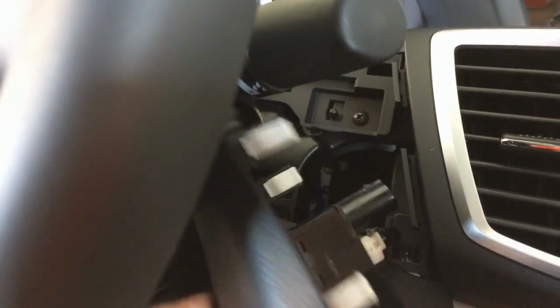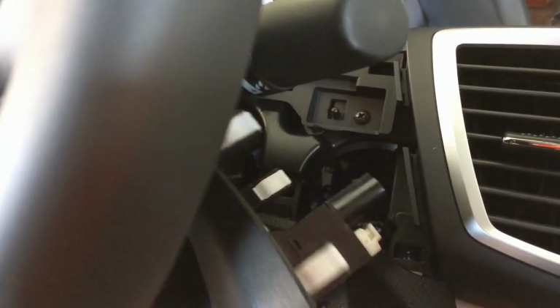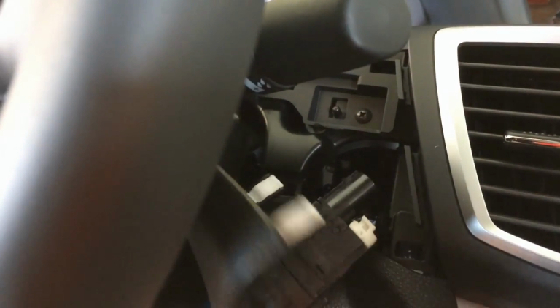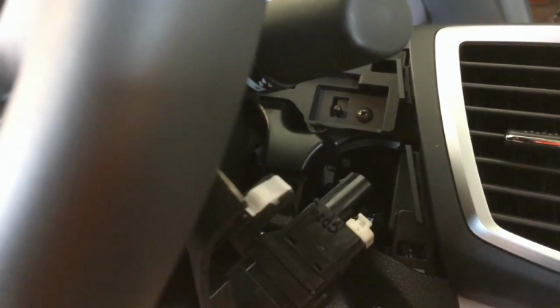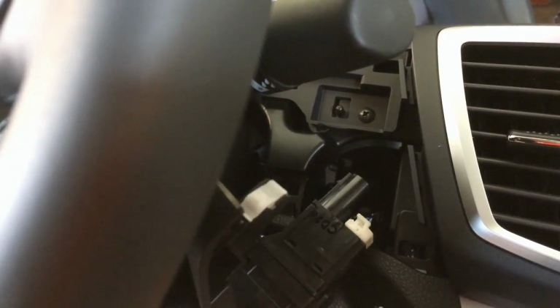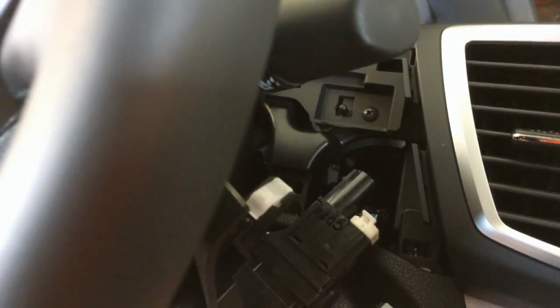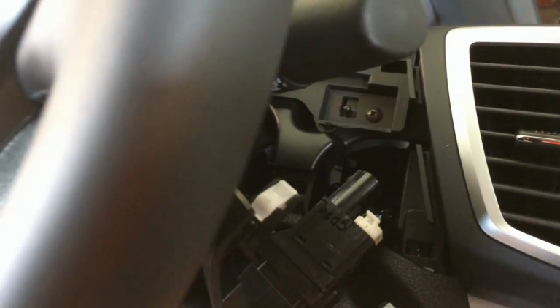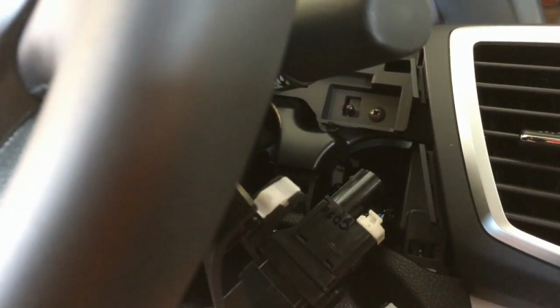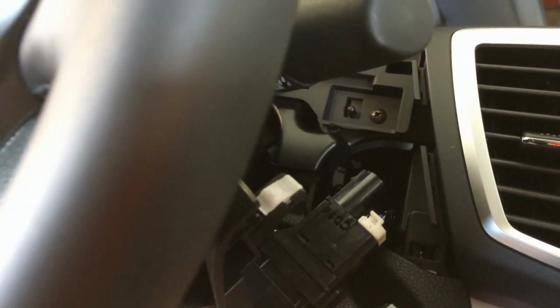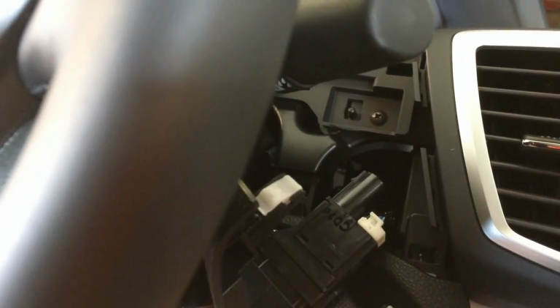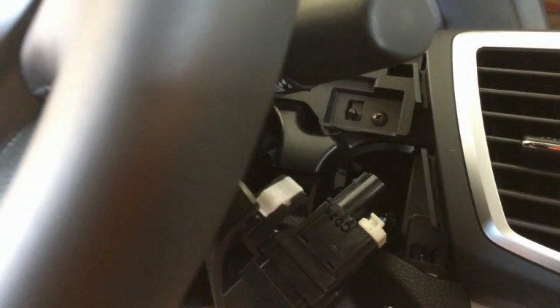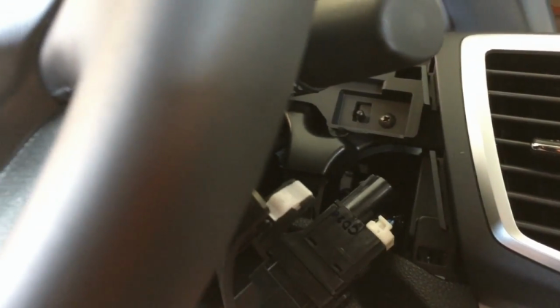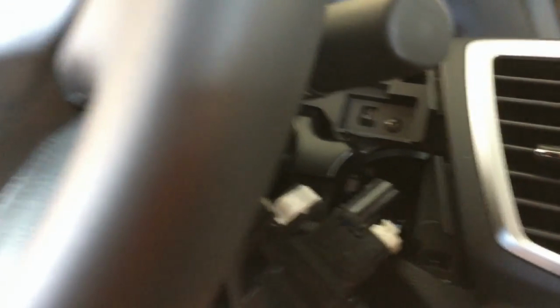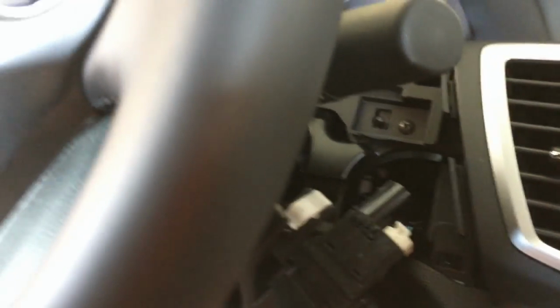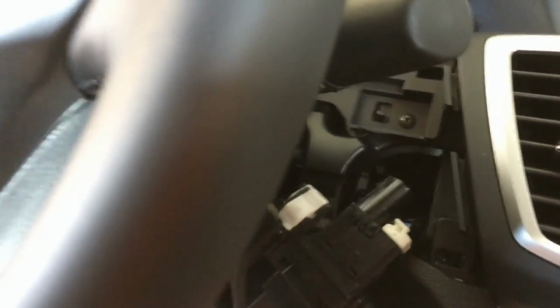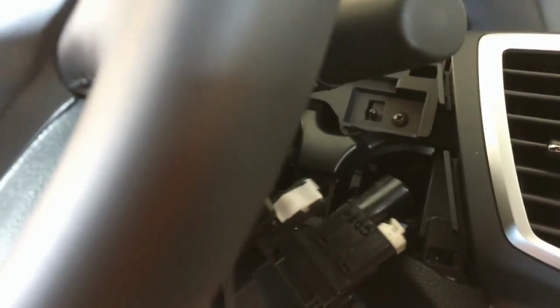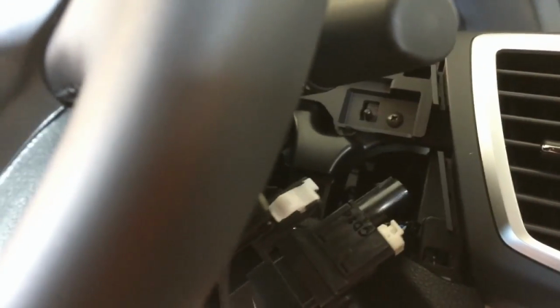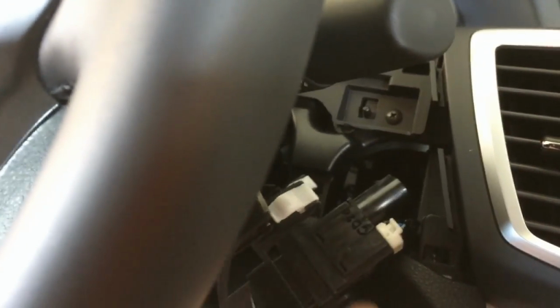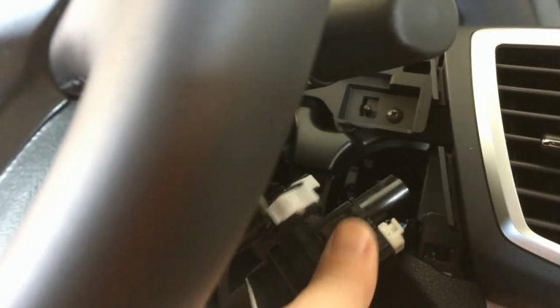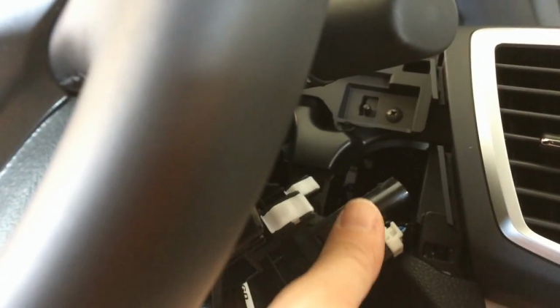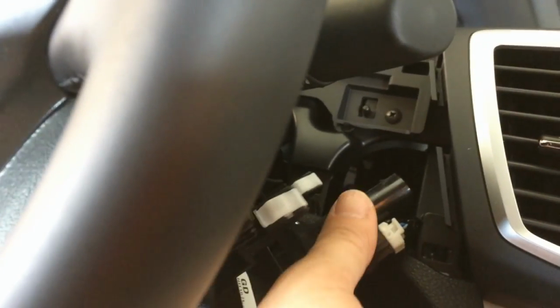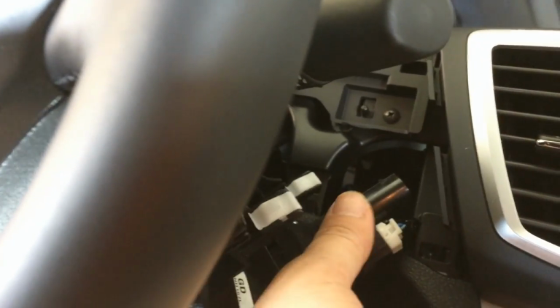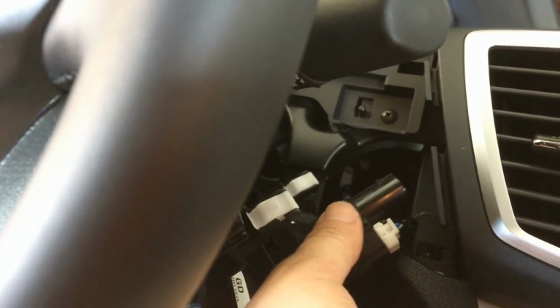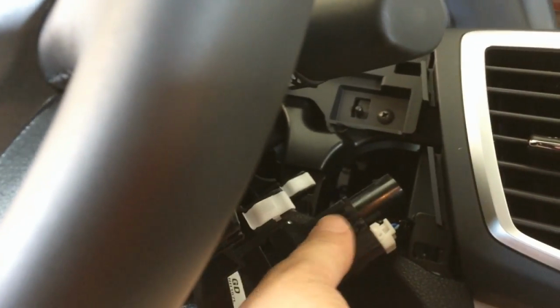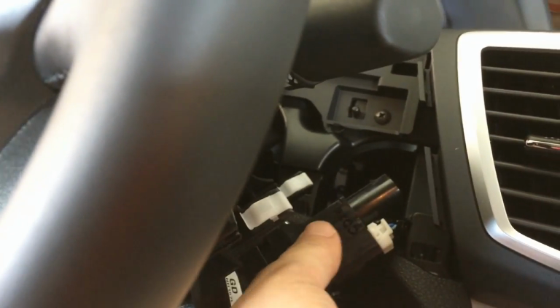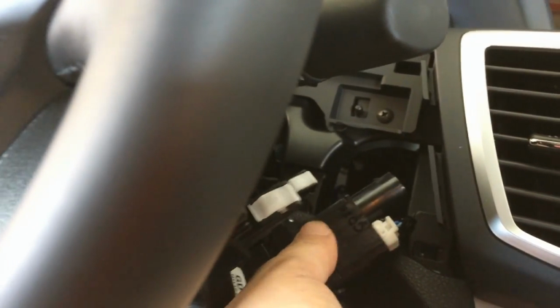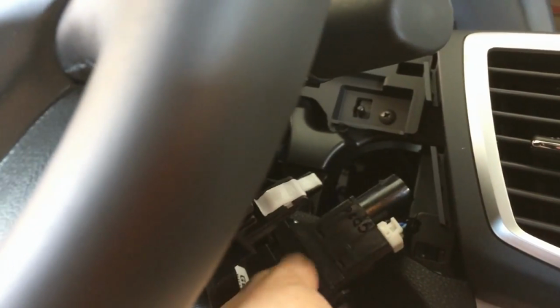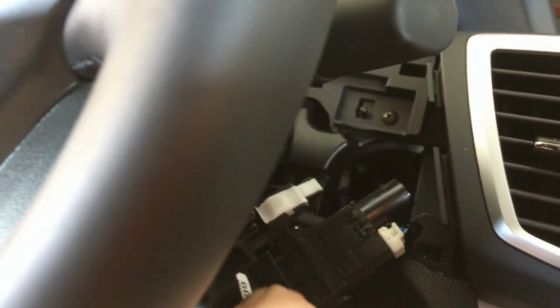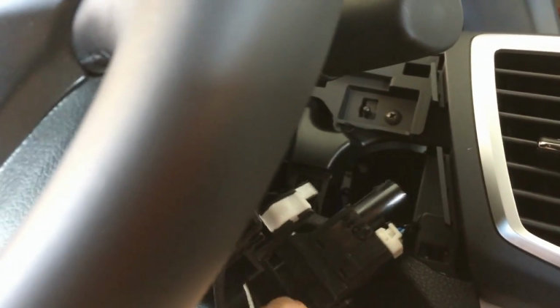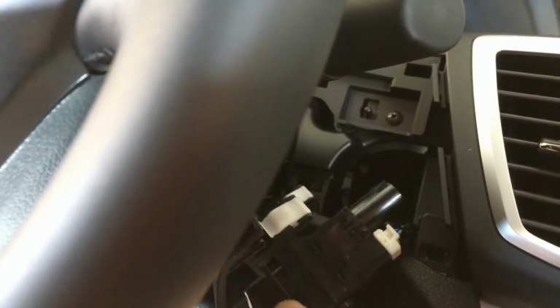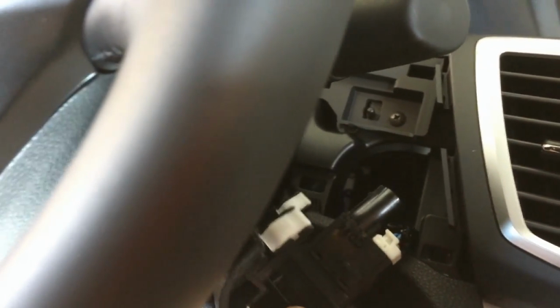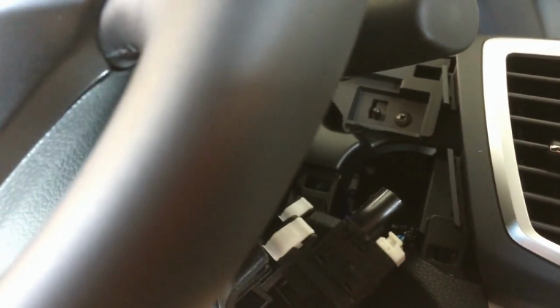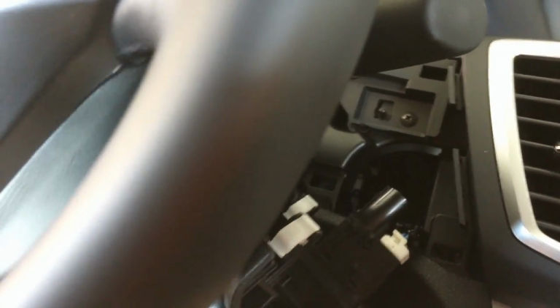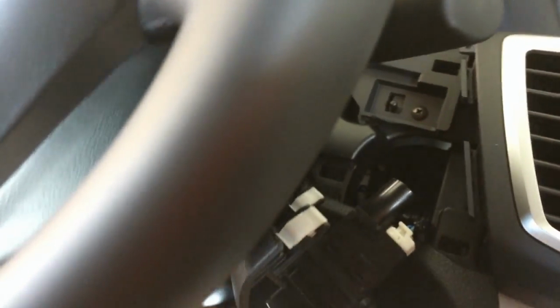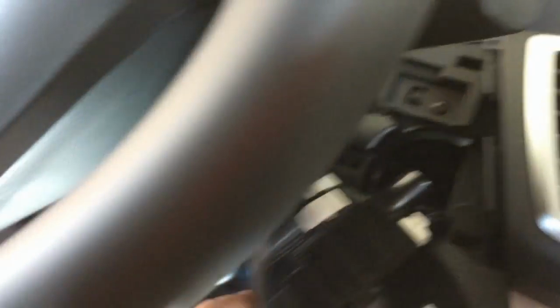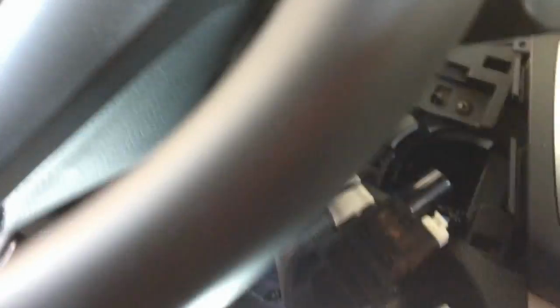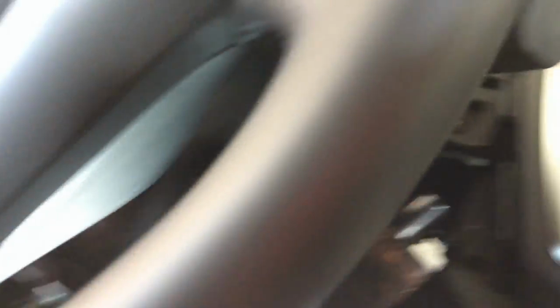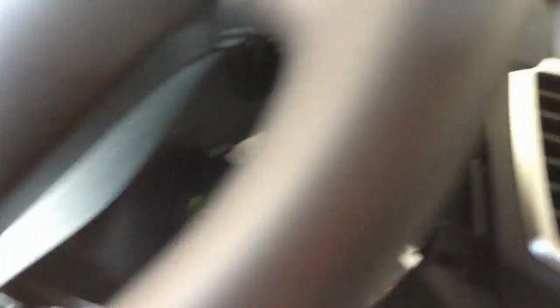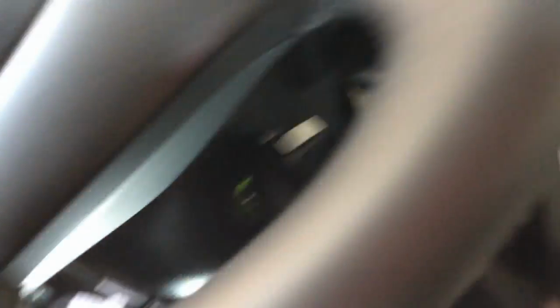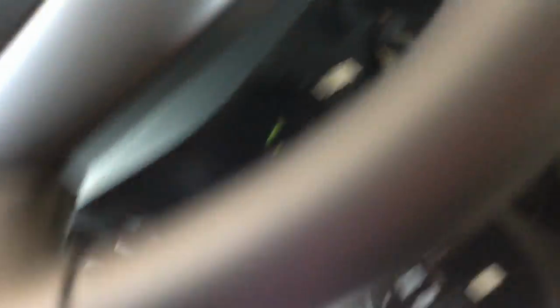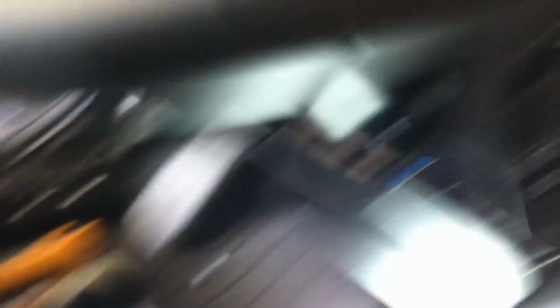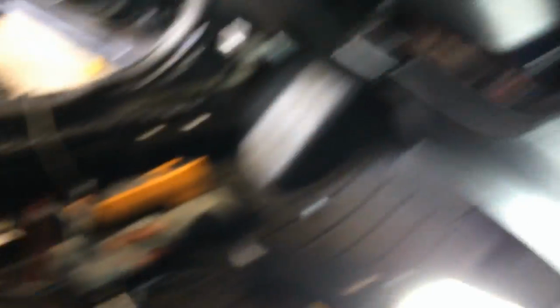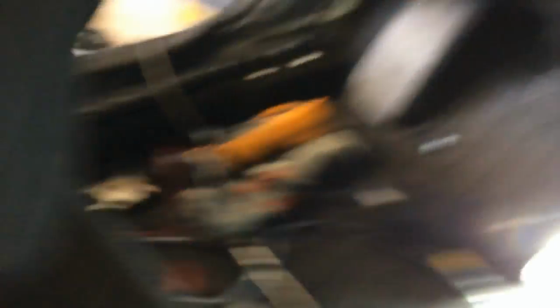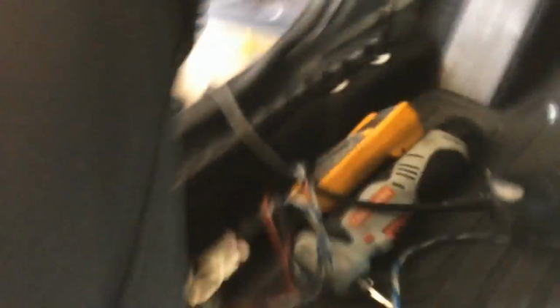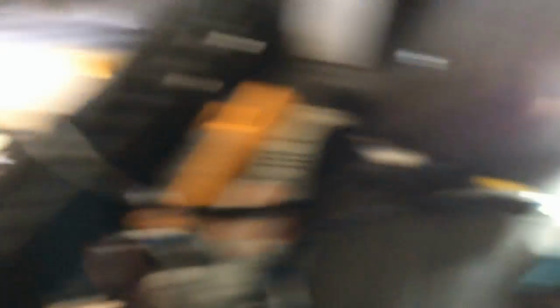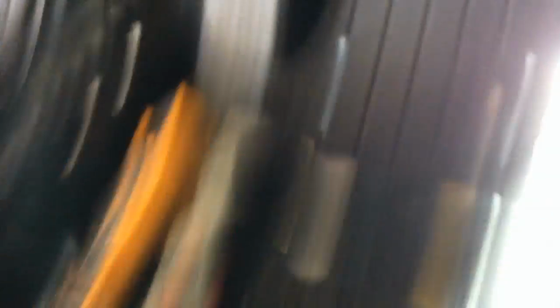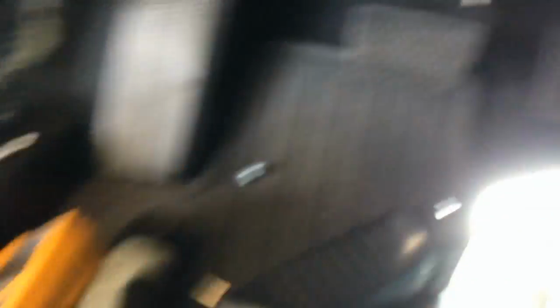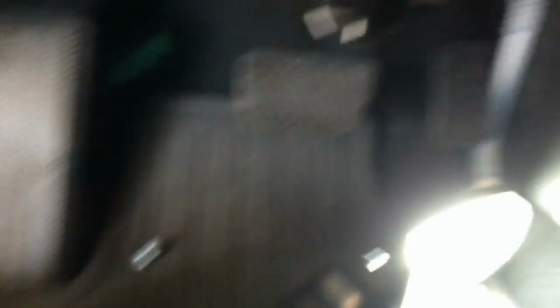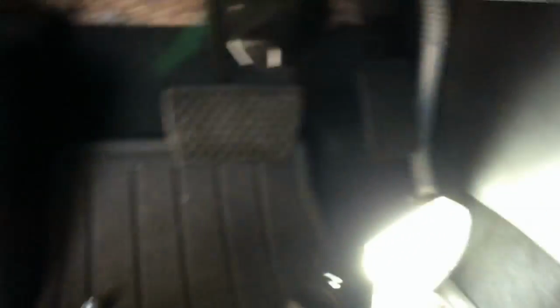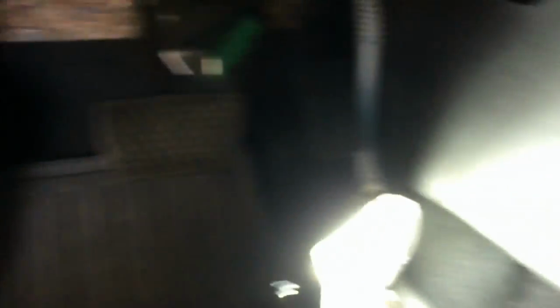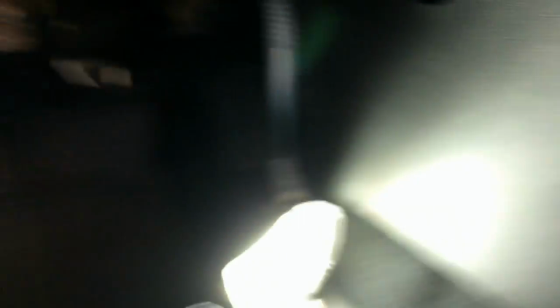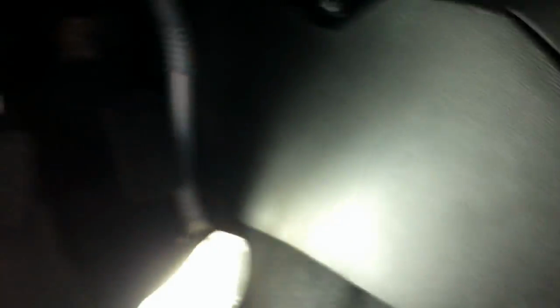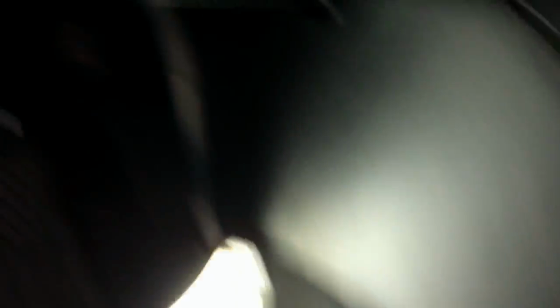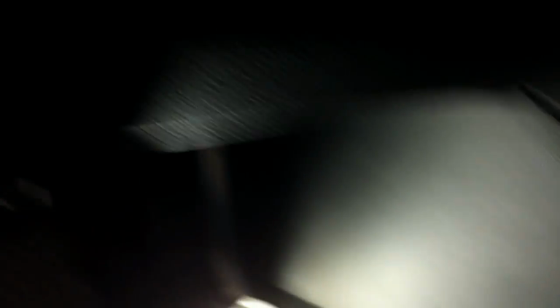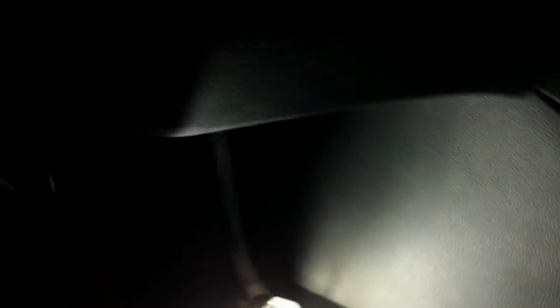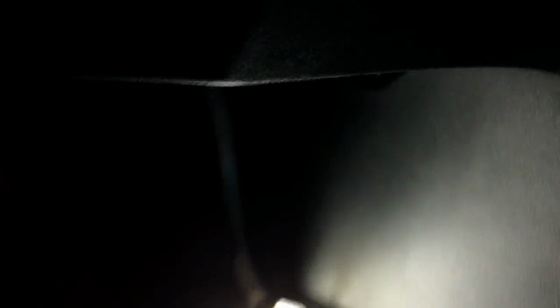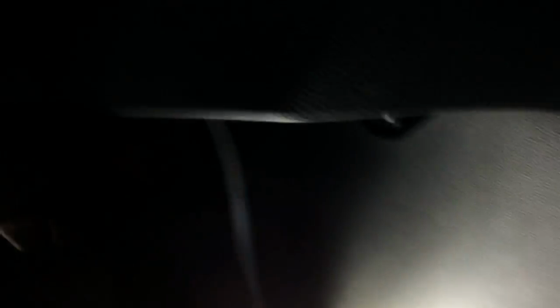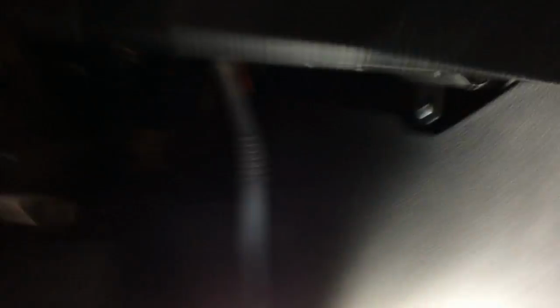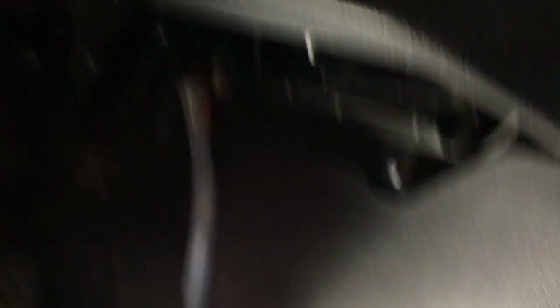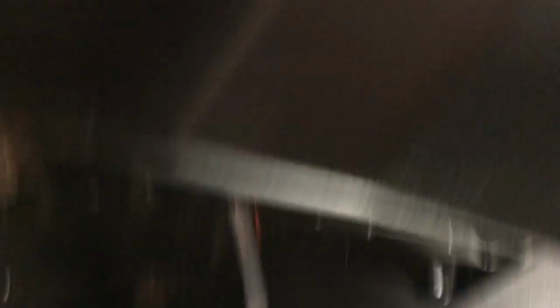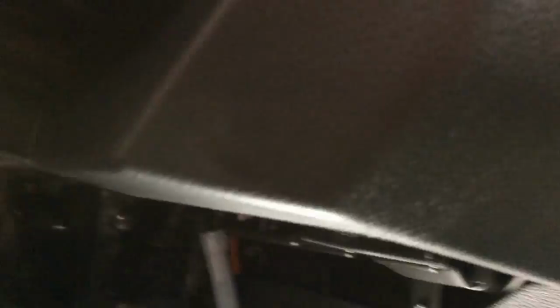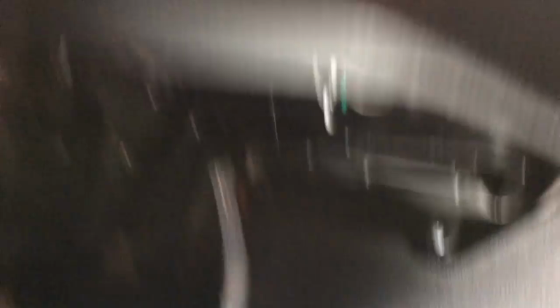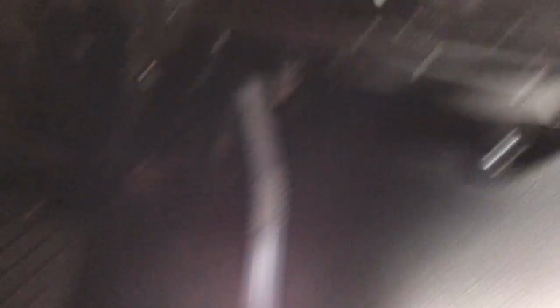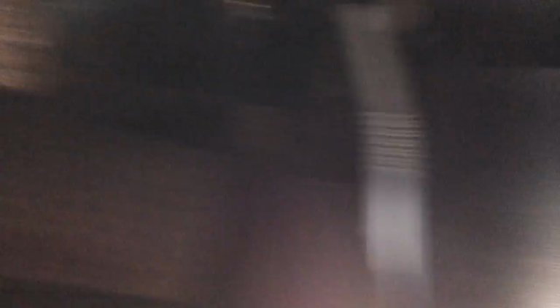For a 2013 Honda Accord, you want to pop up this panel right here — right here it shows the tube that's missing.